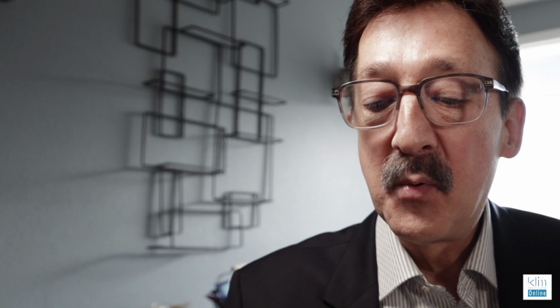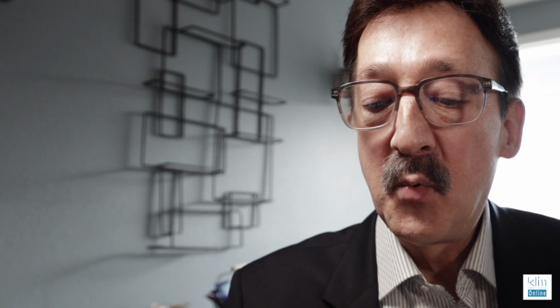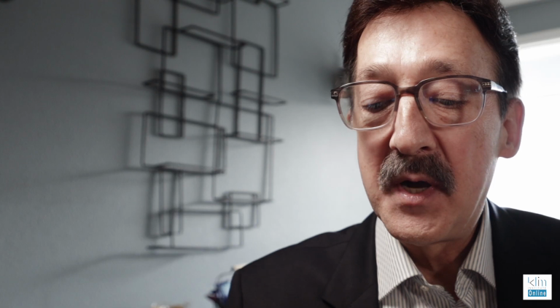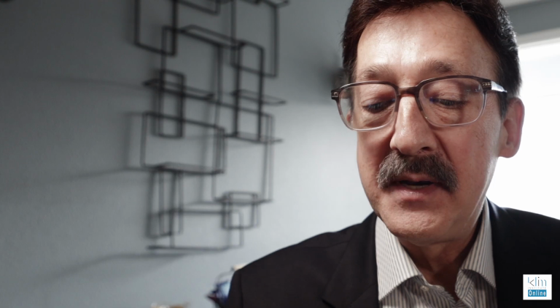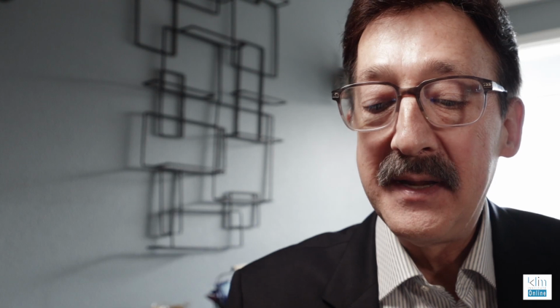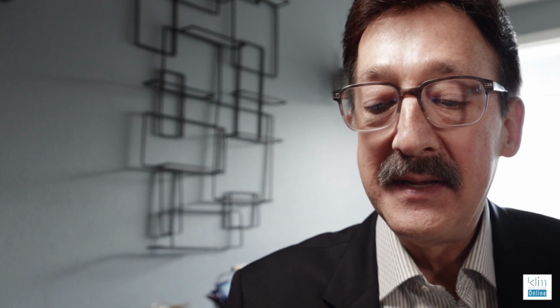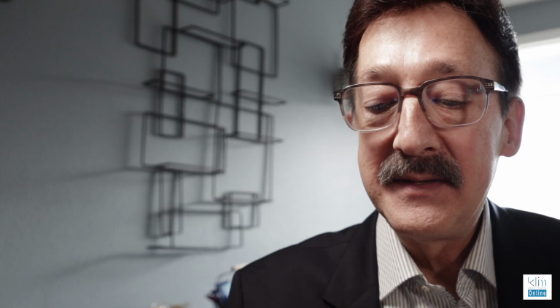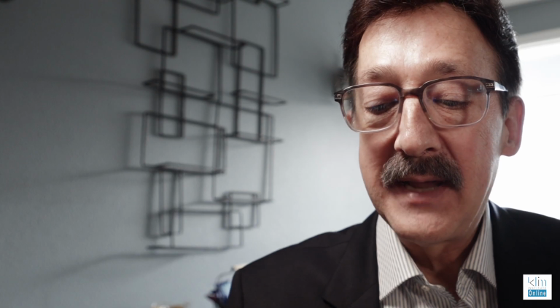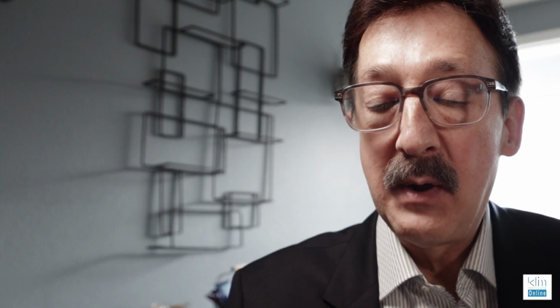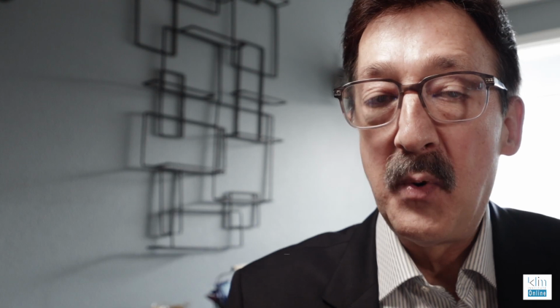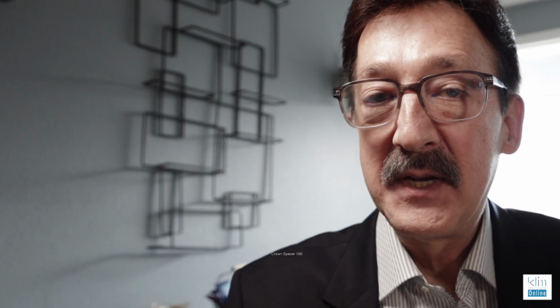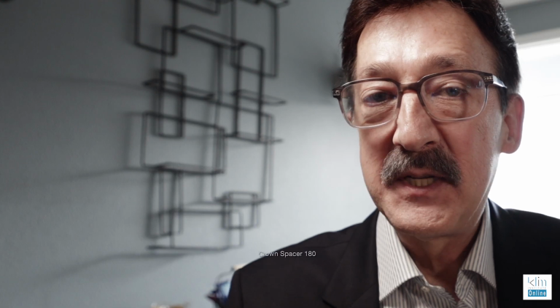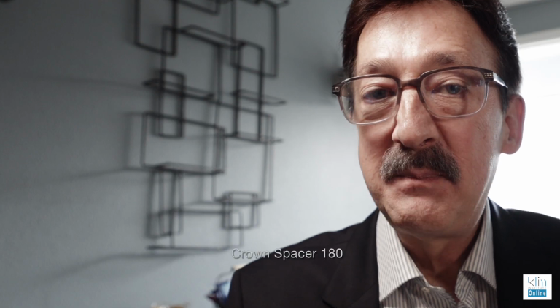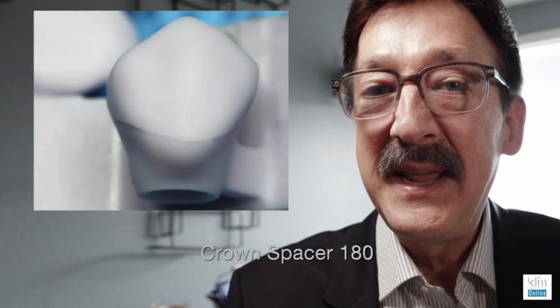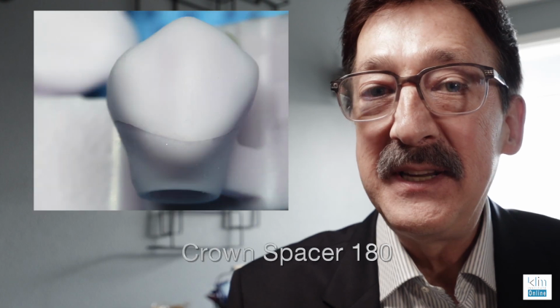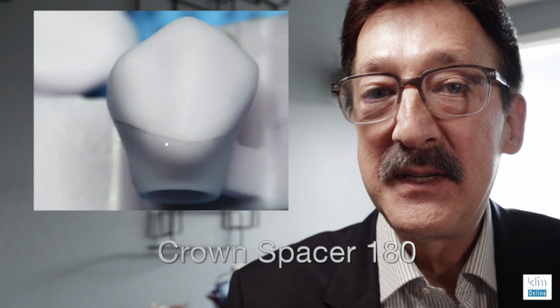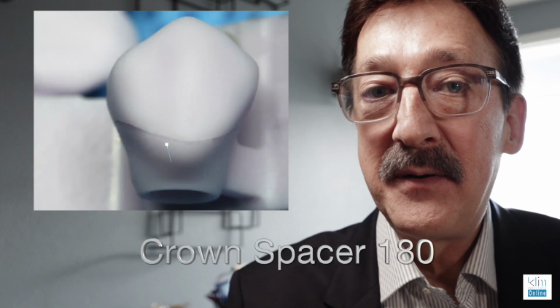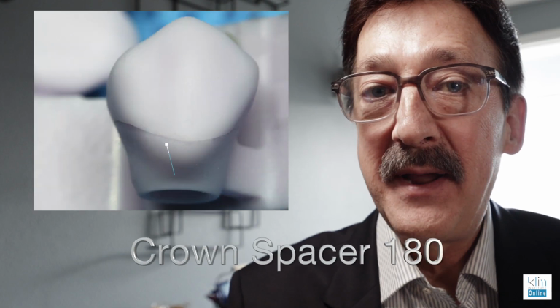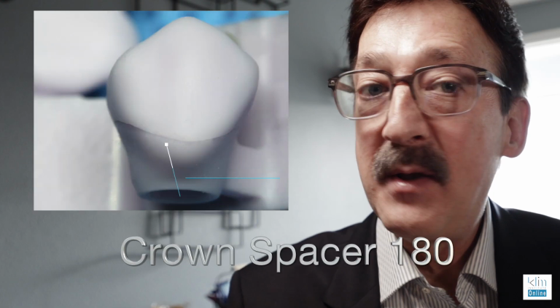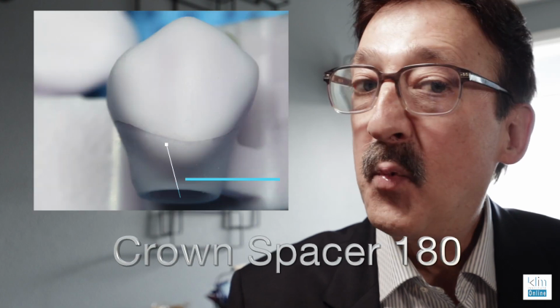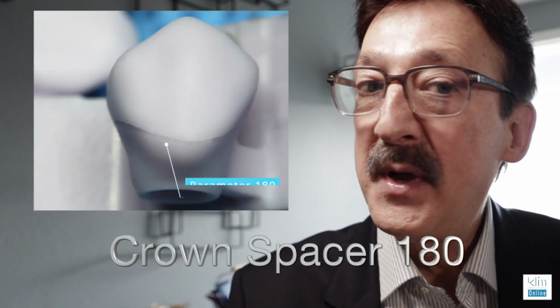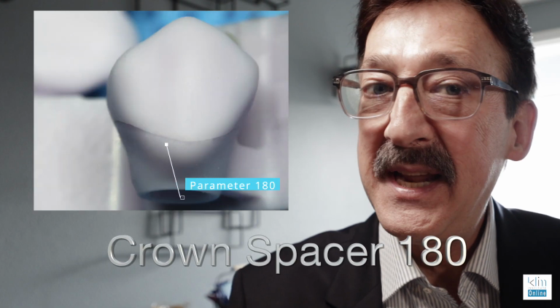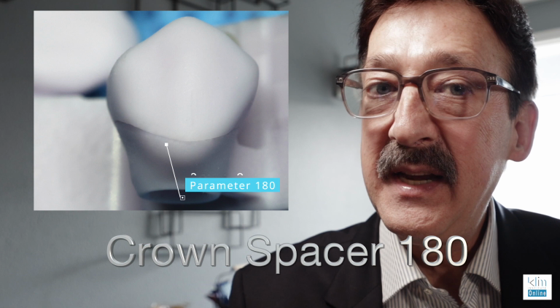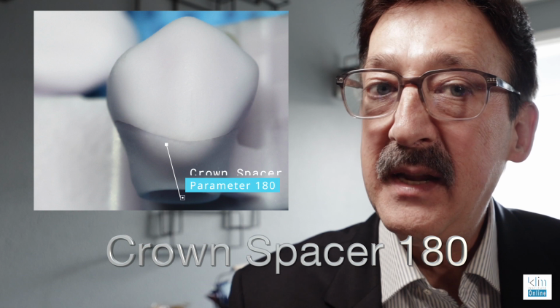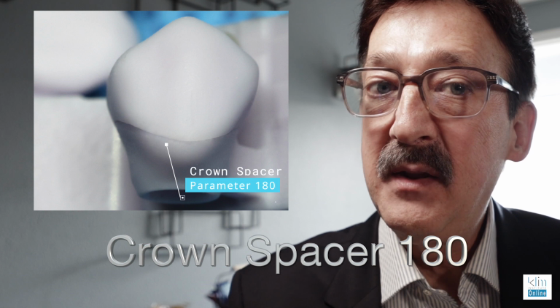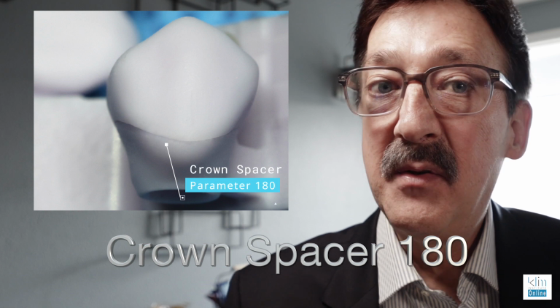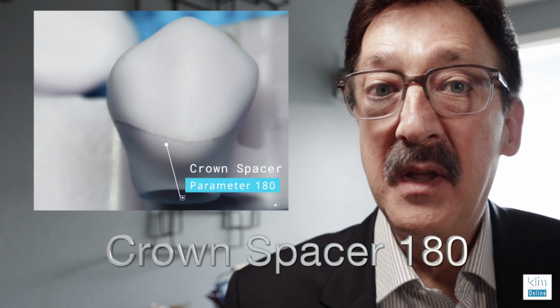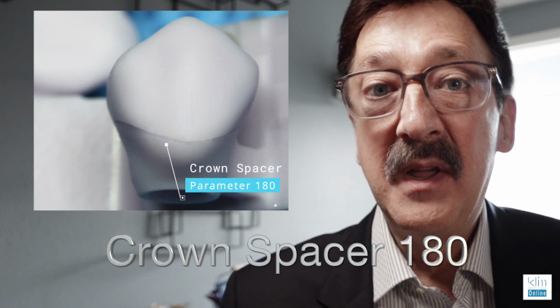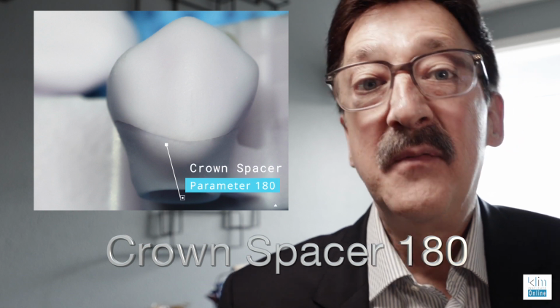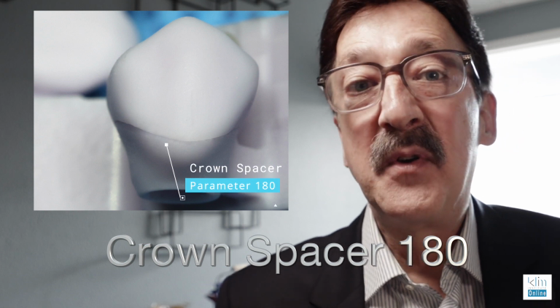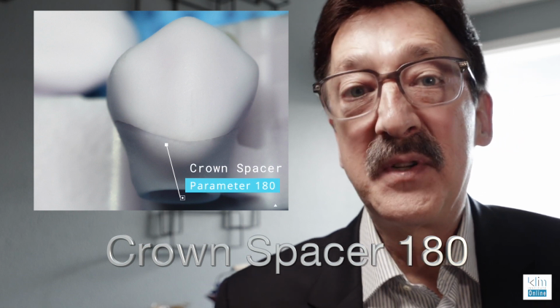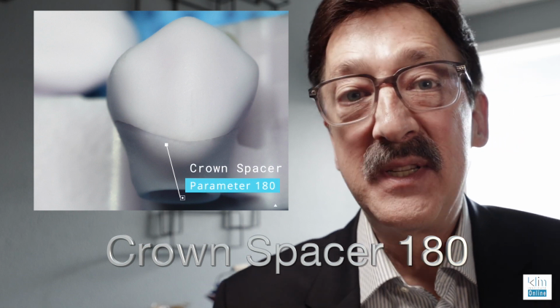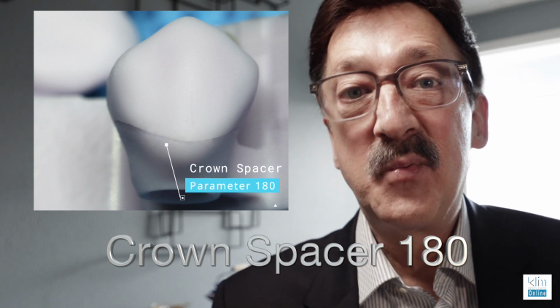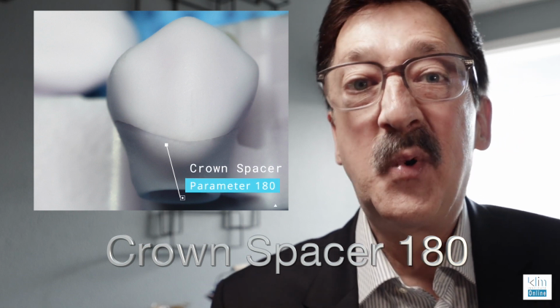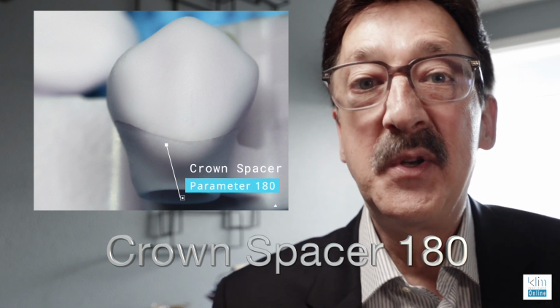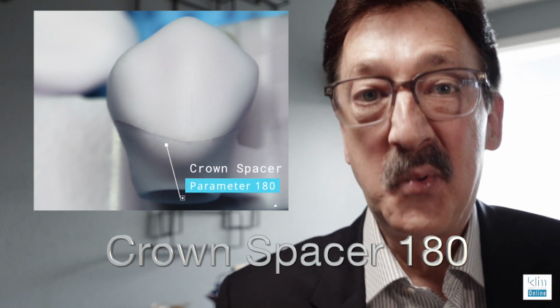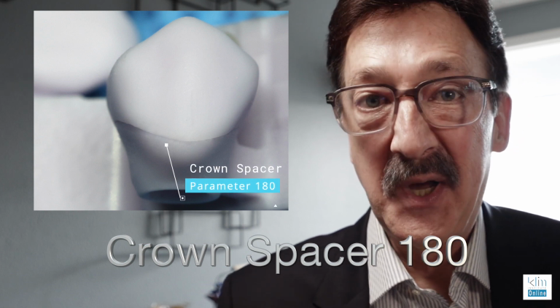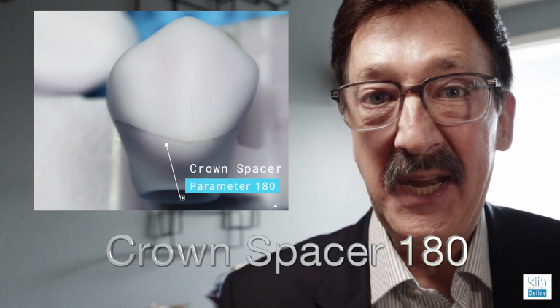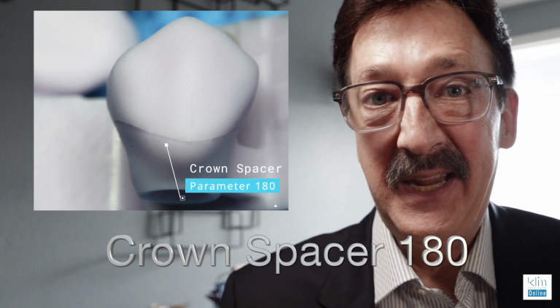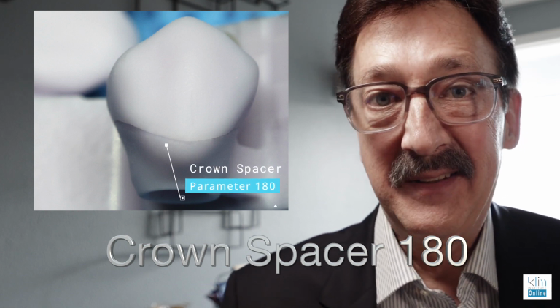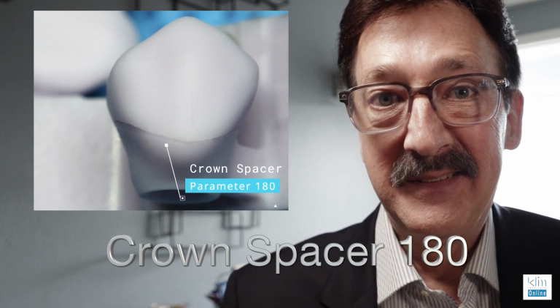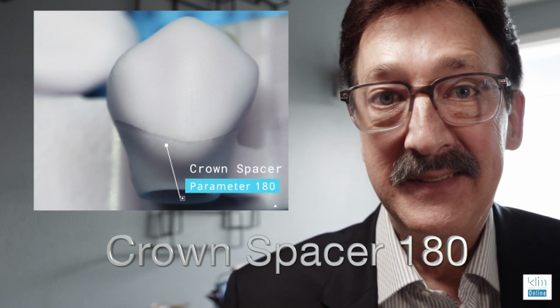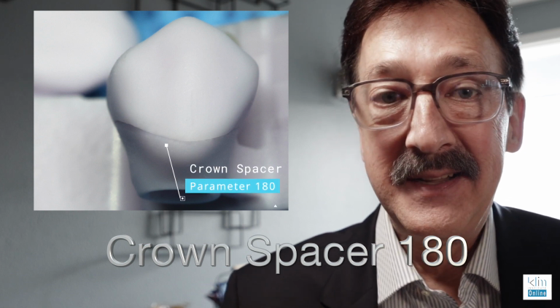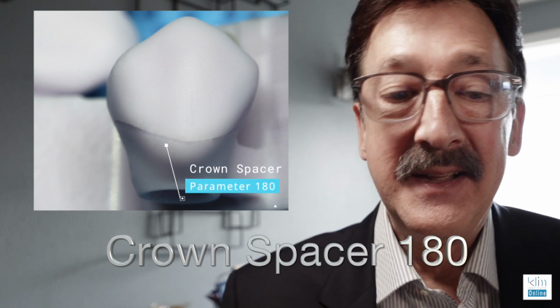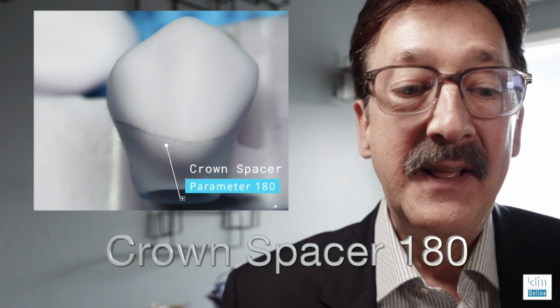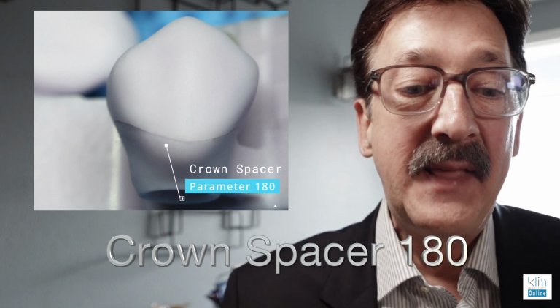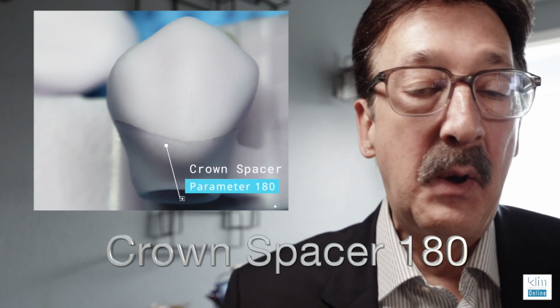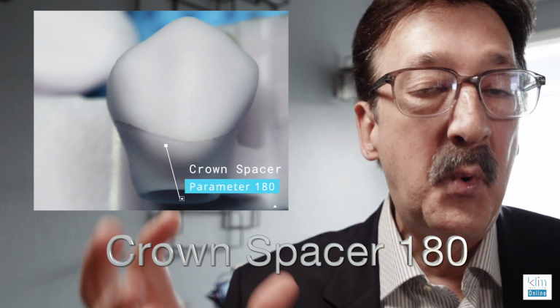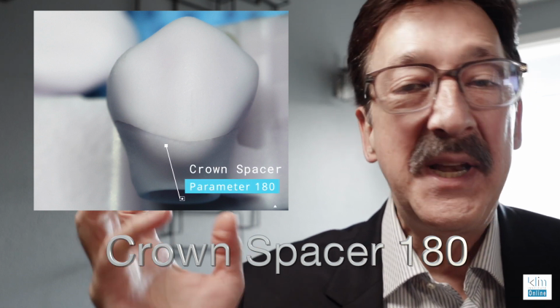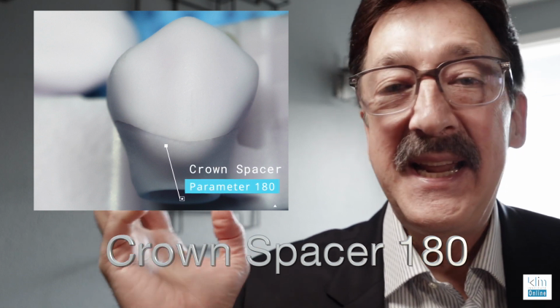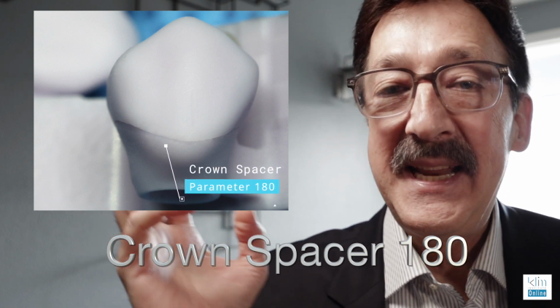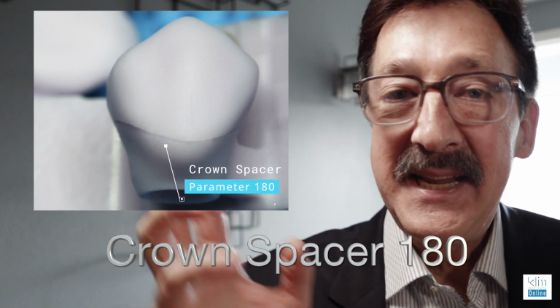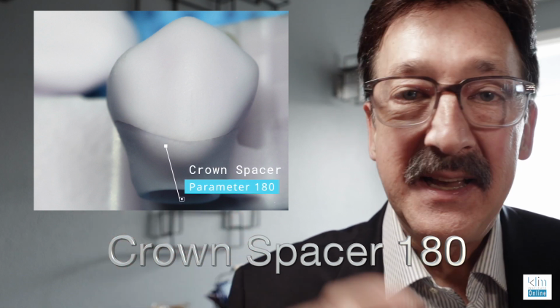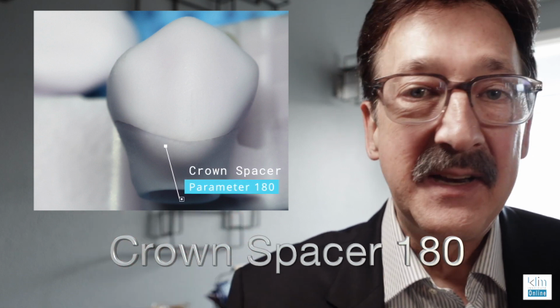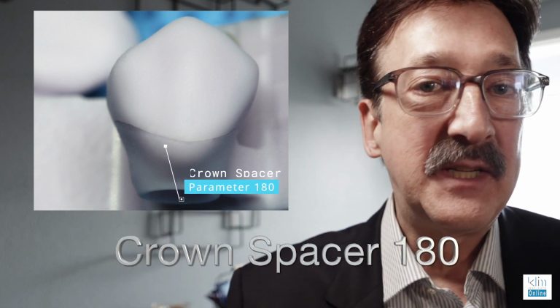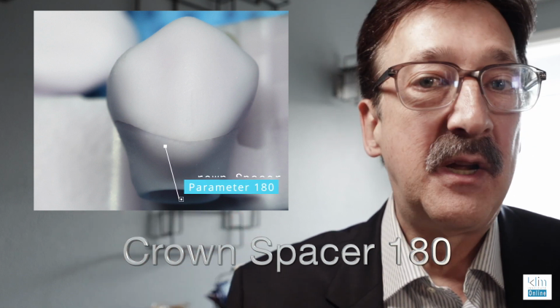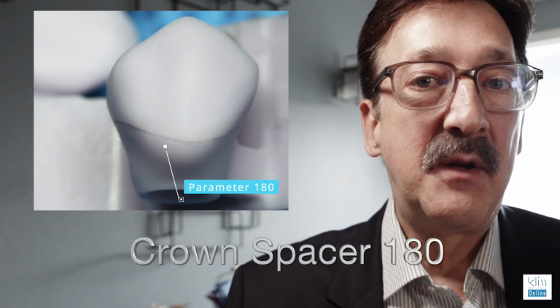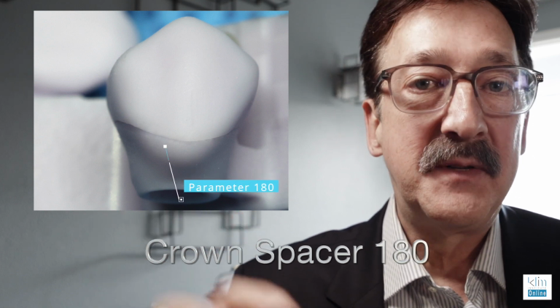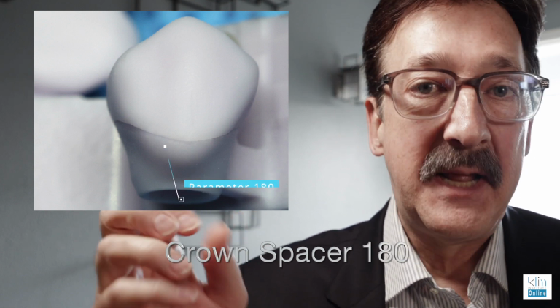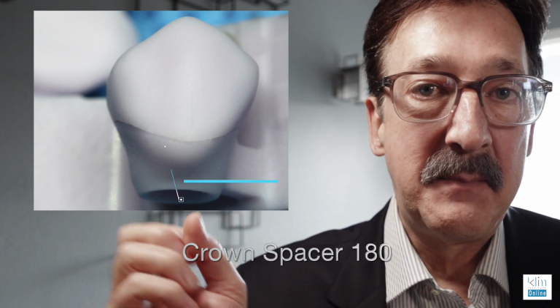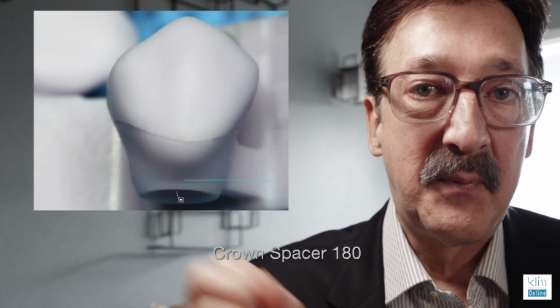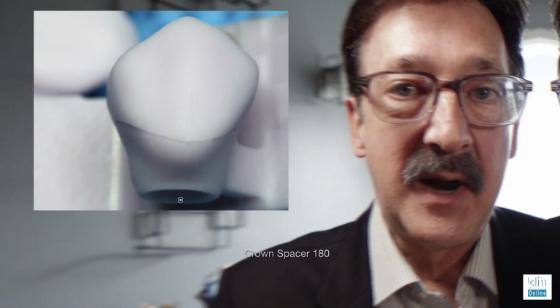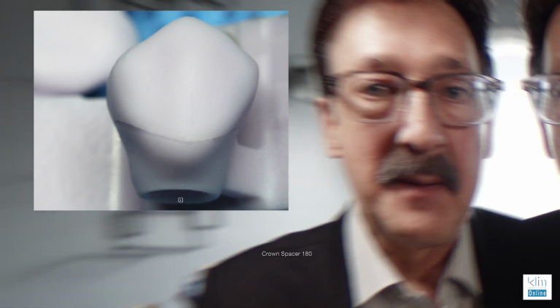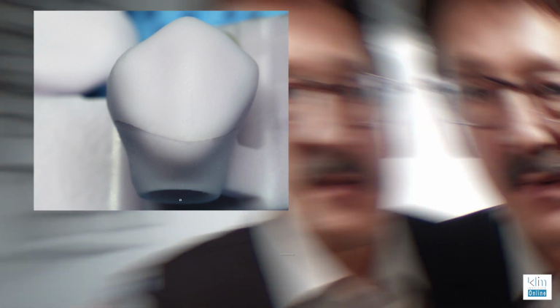Number one: I want a spacer at 180 versus 120. That 180 kind of solves that problem.